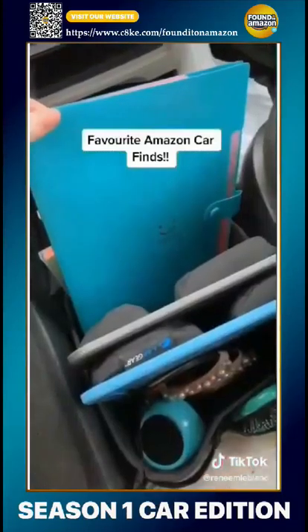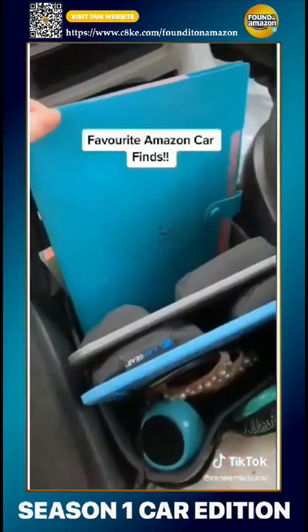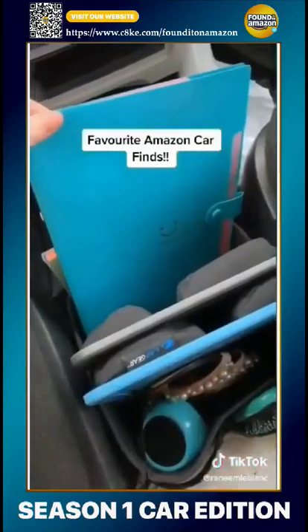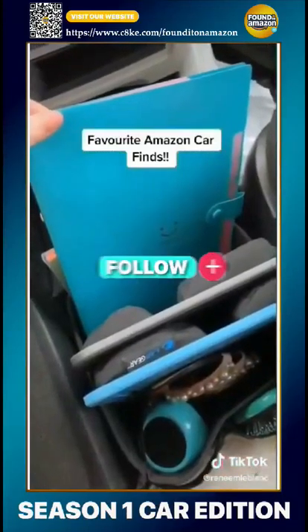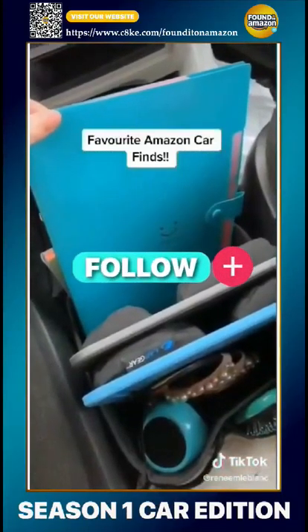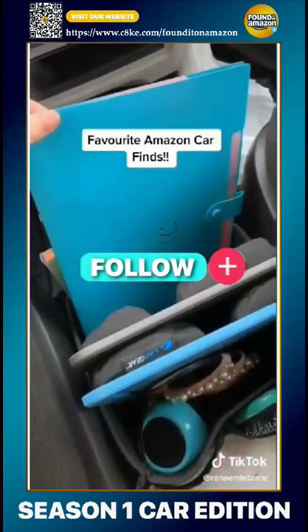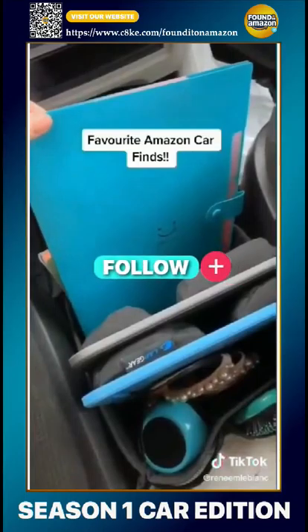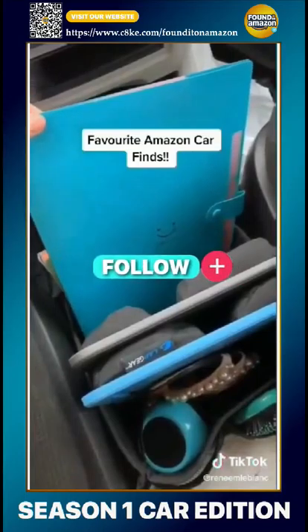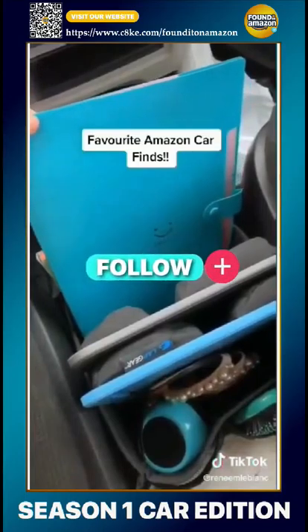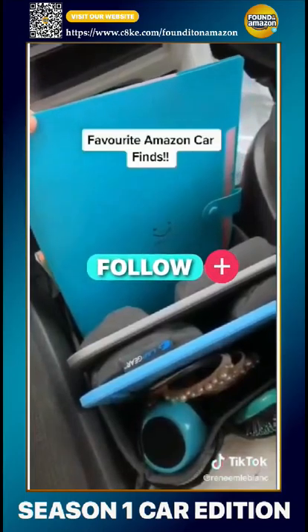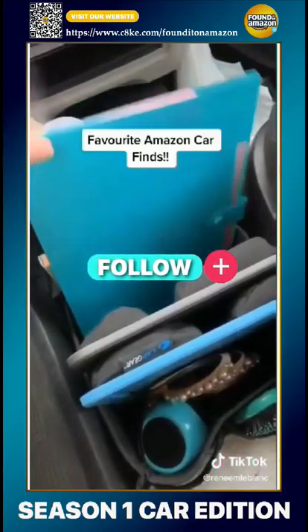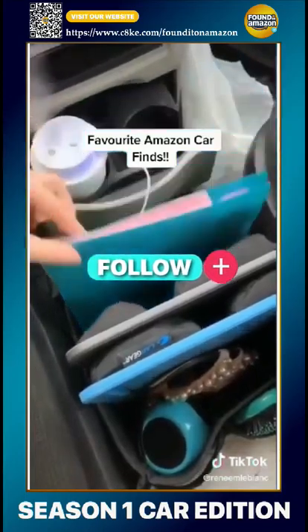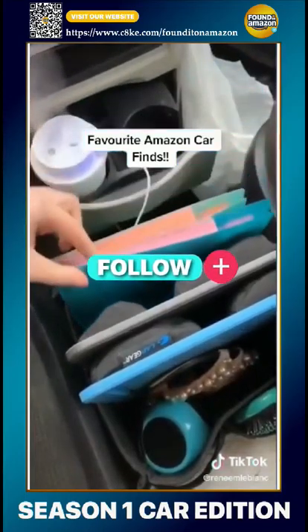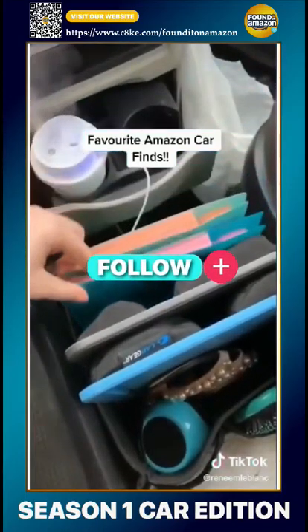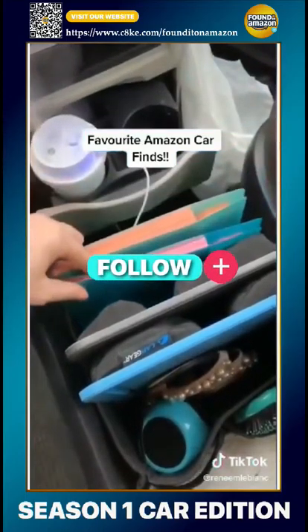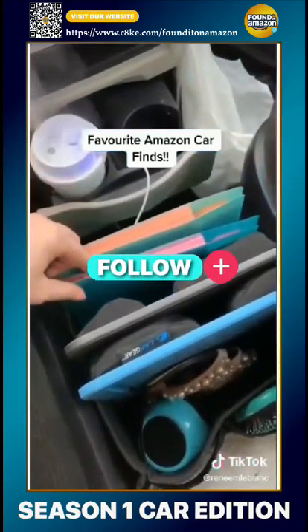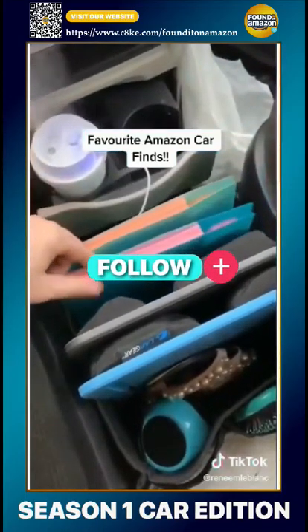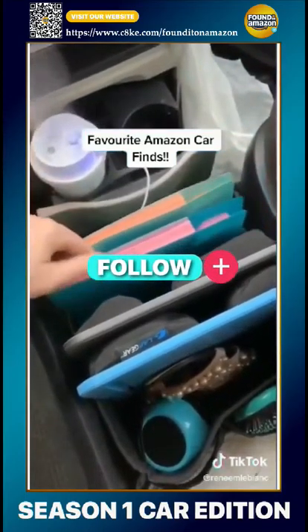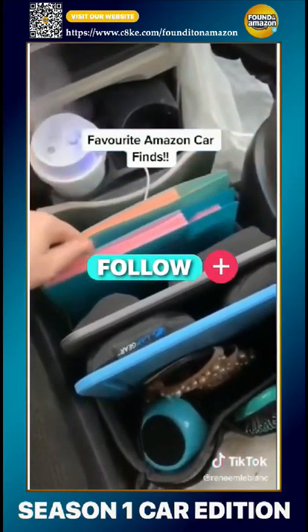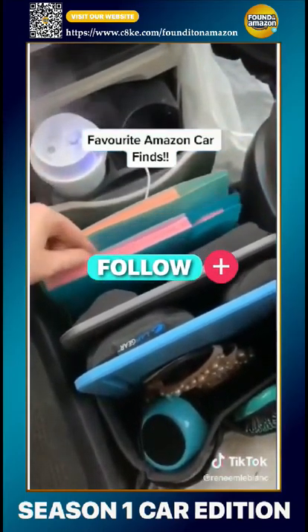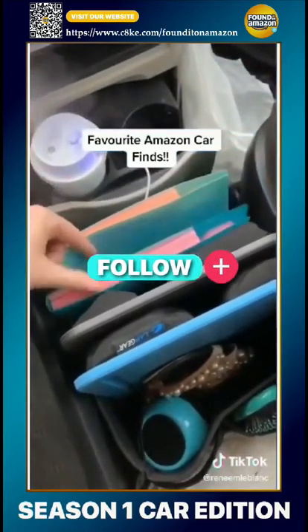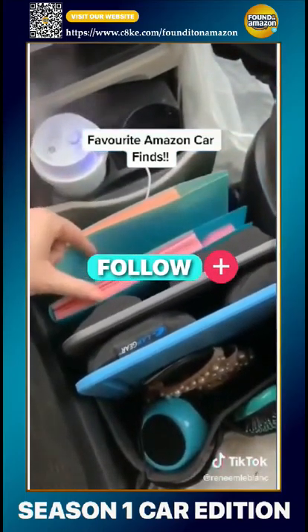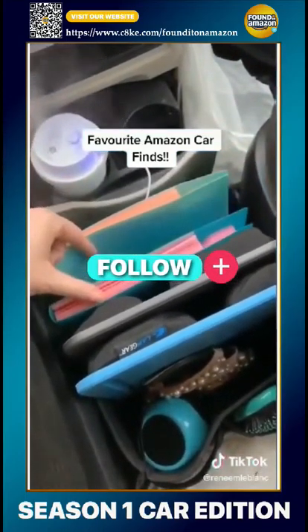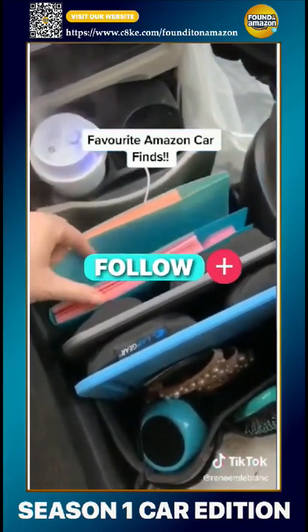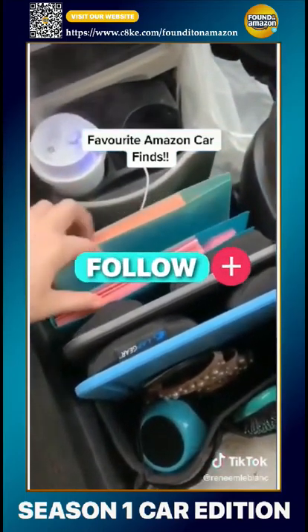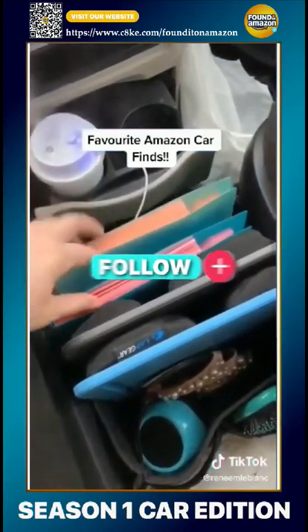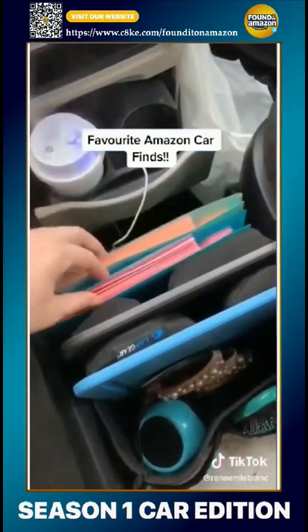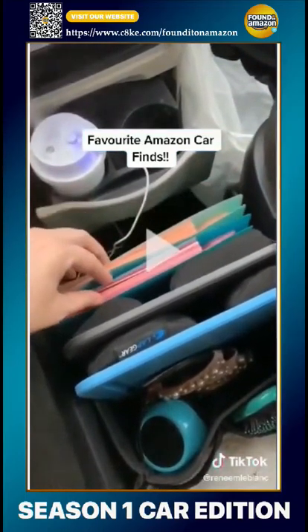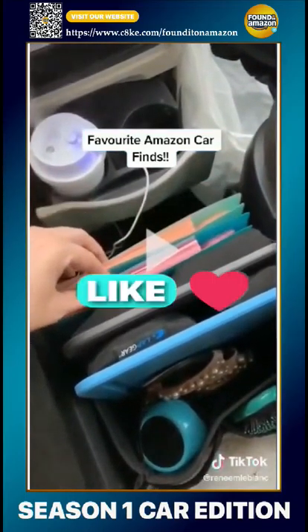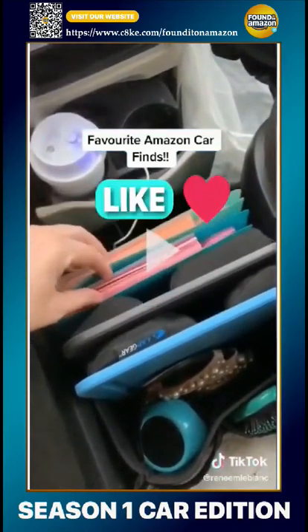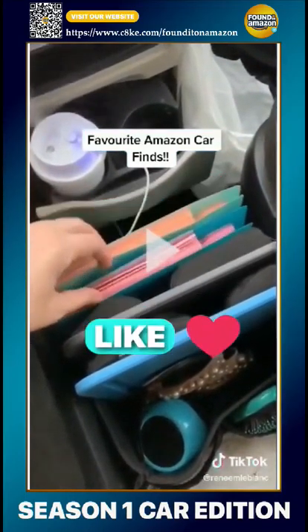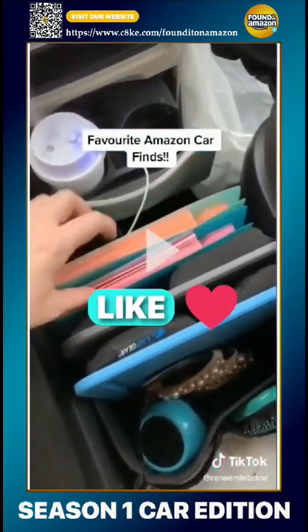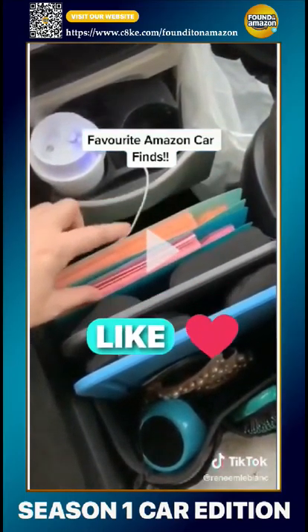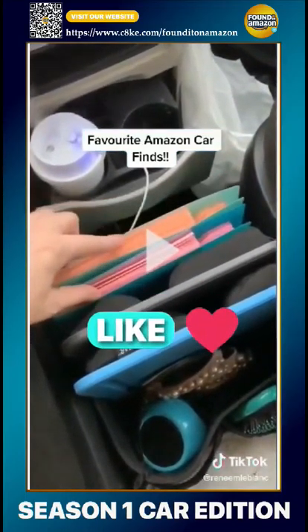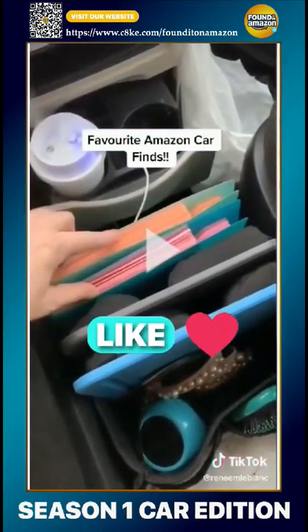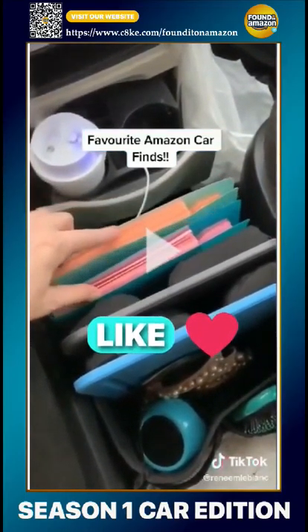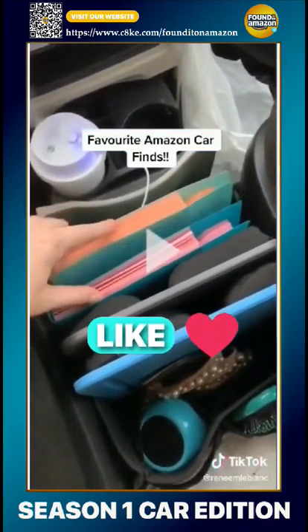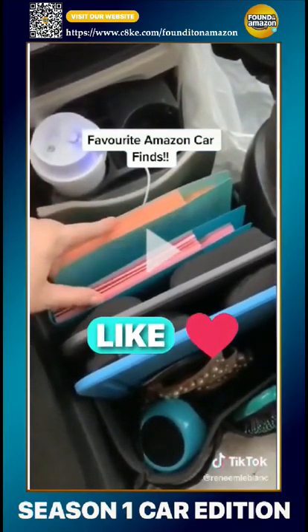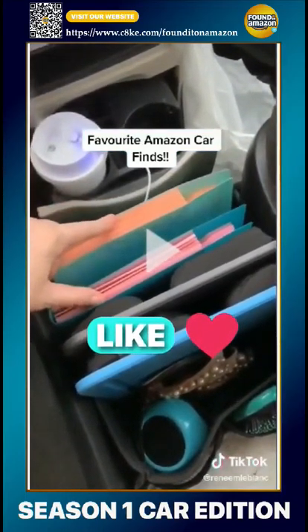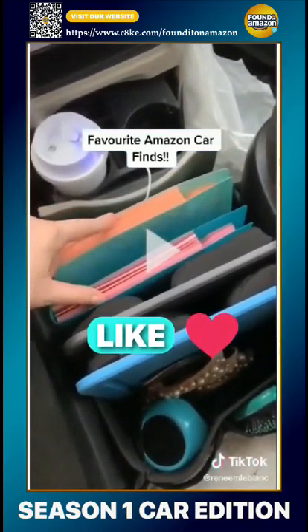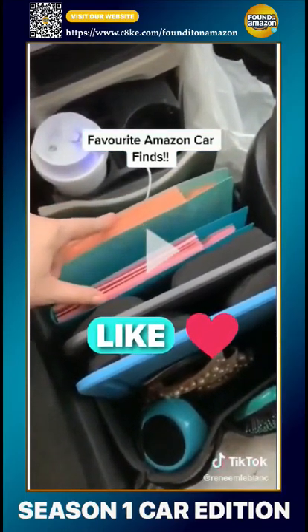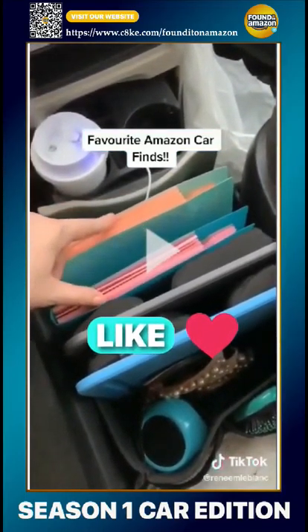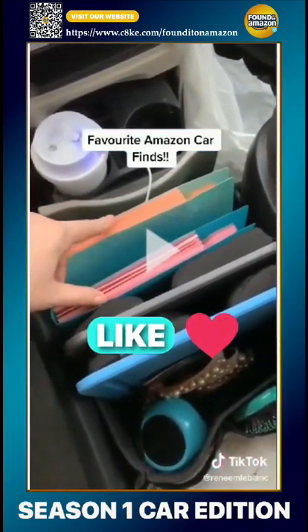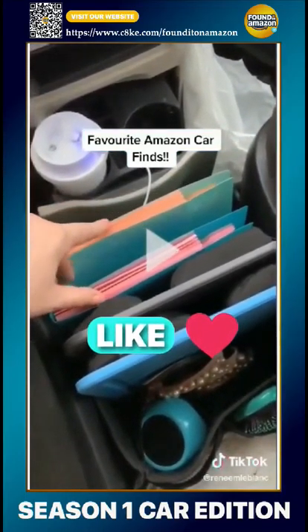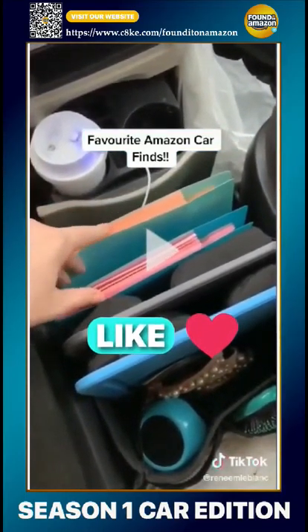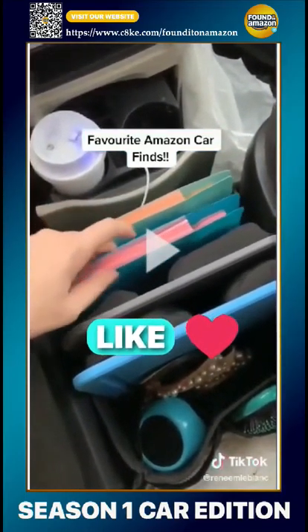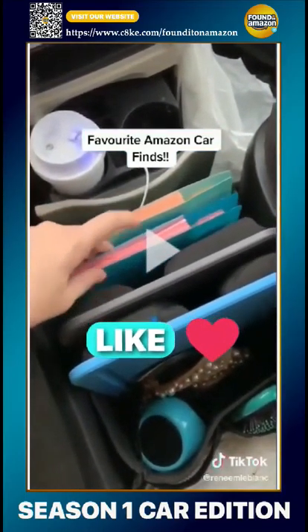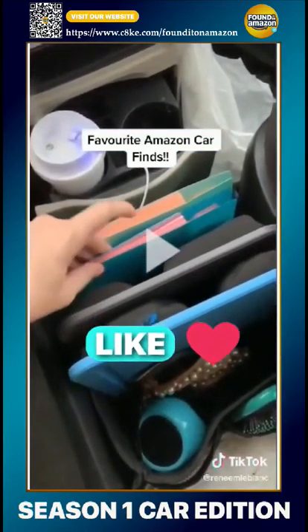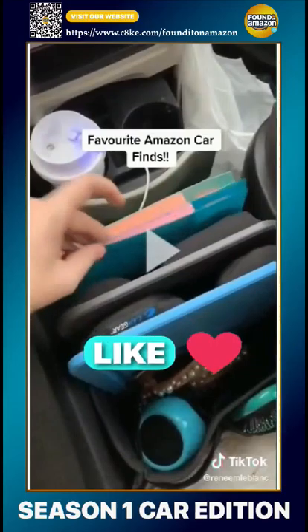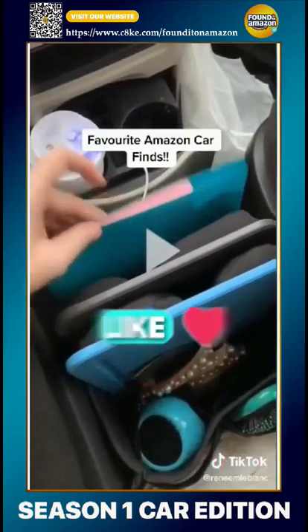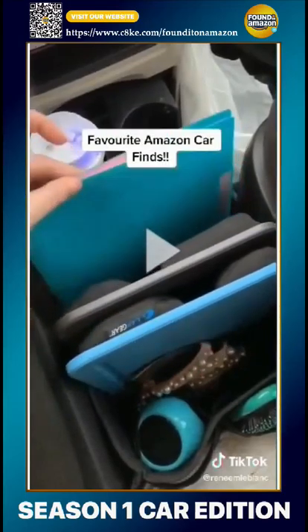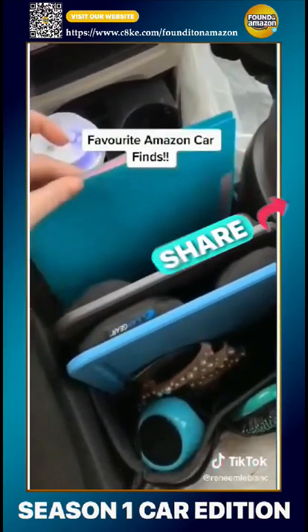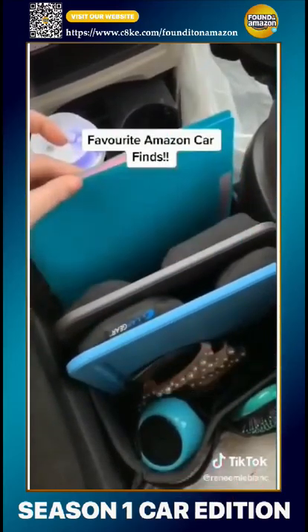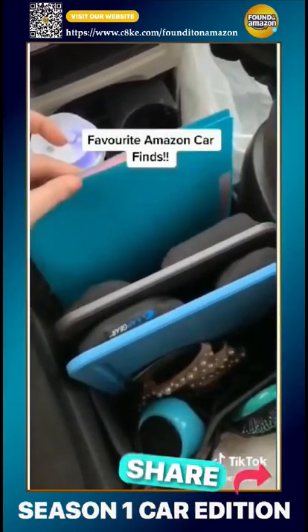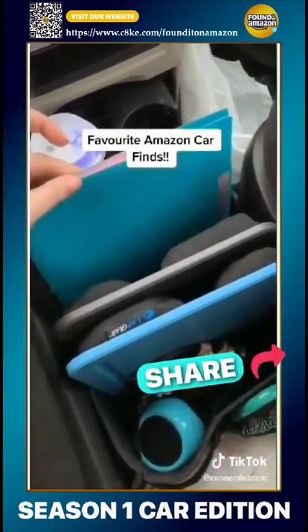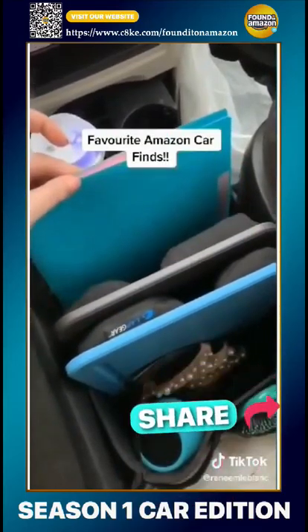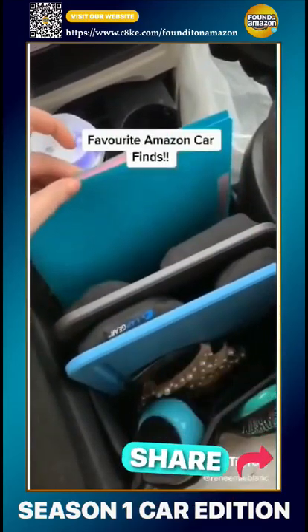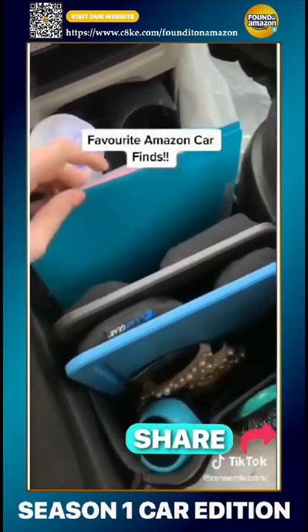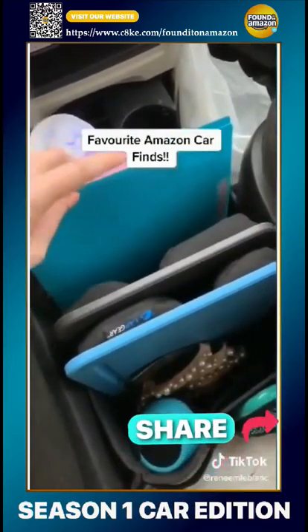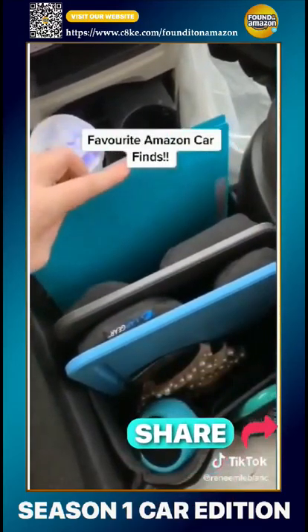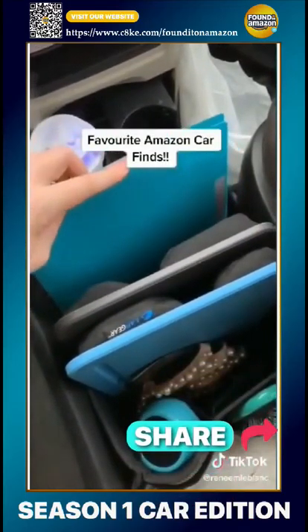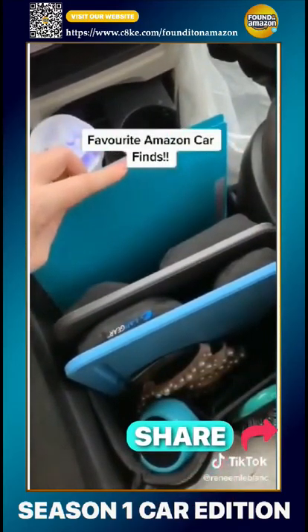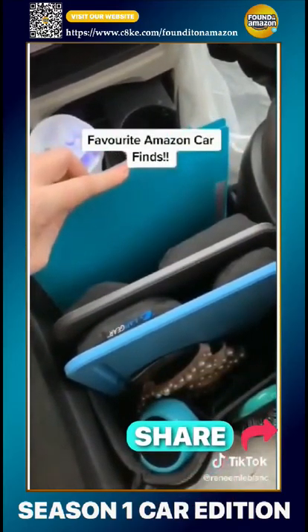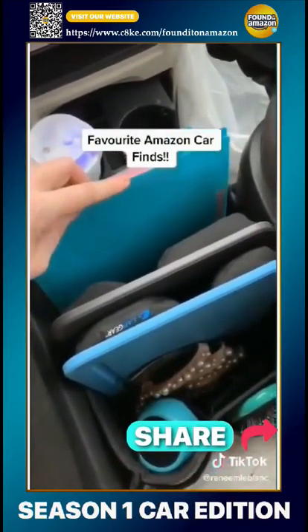In here I keep two different file folders — one for work, one for kids. I put coupons and things for restaurants in one, and in the other I put all of my work receipts.